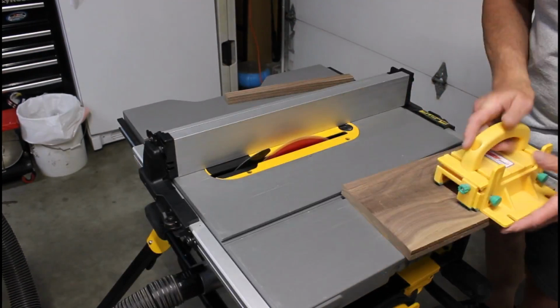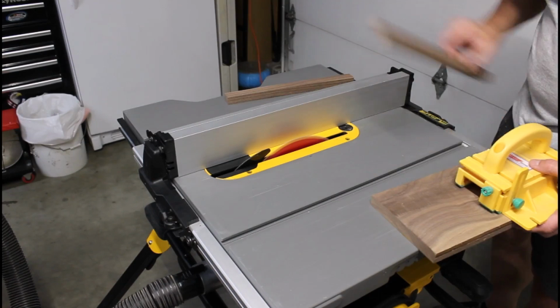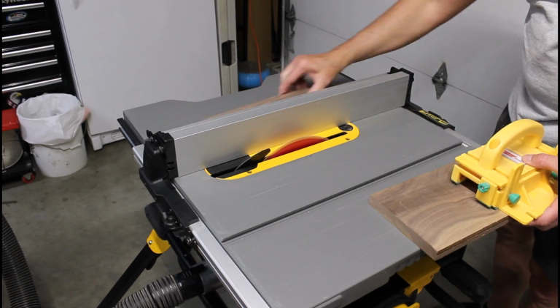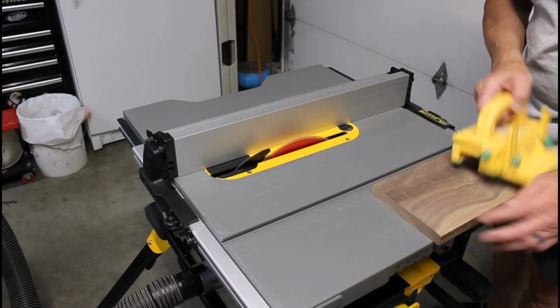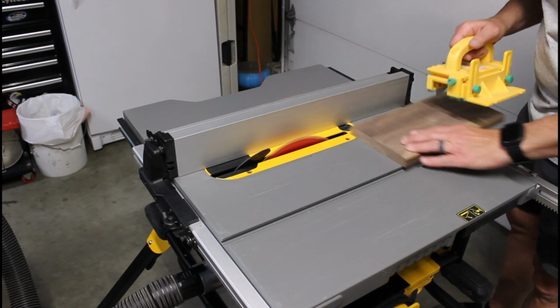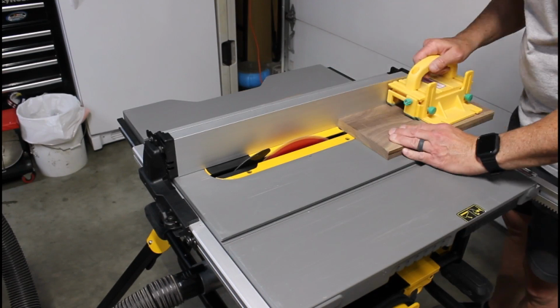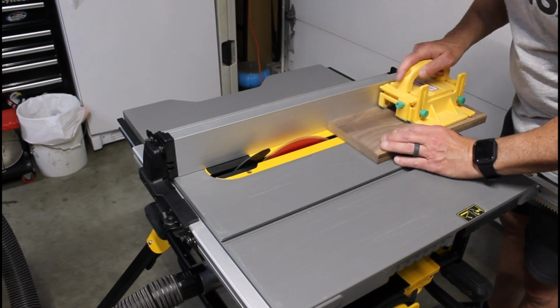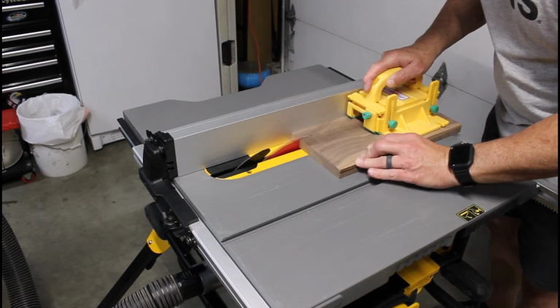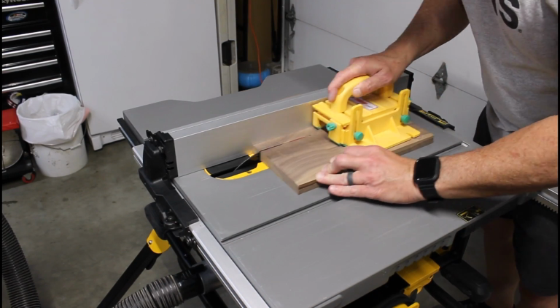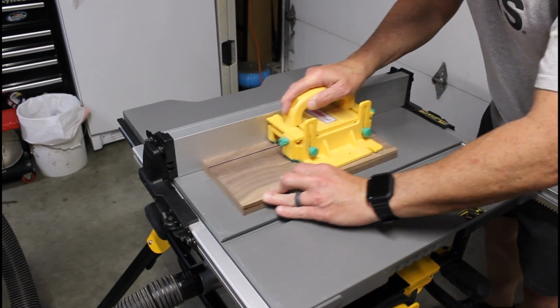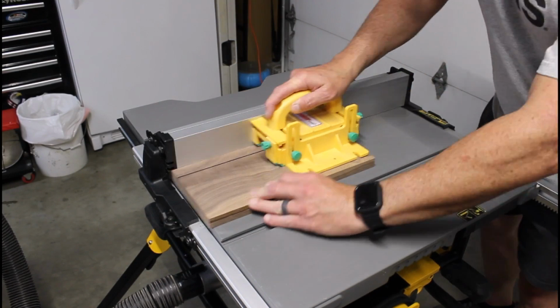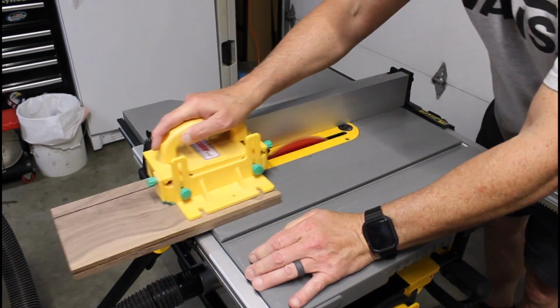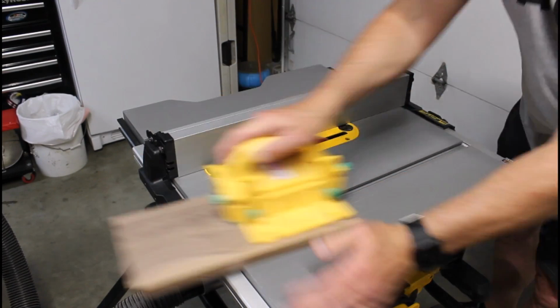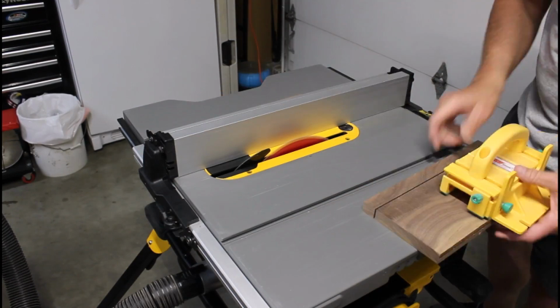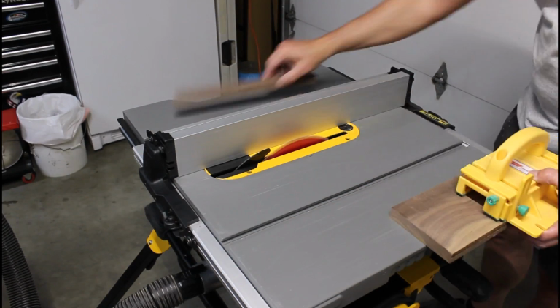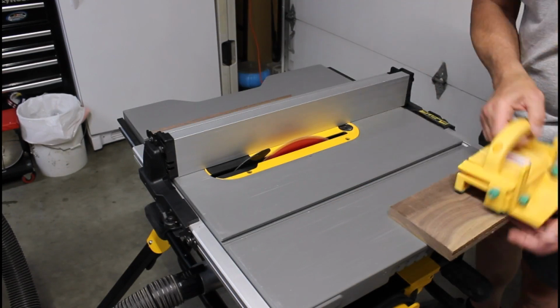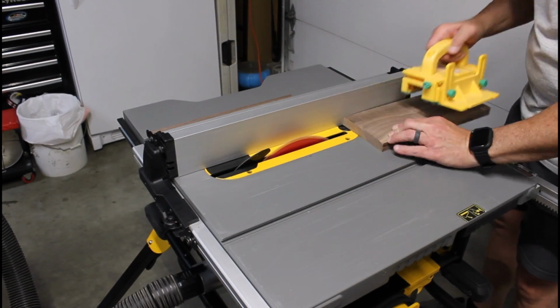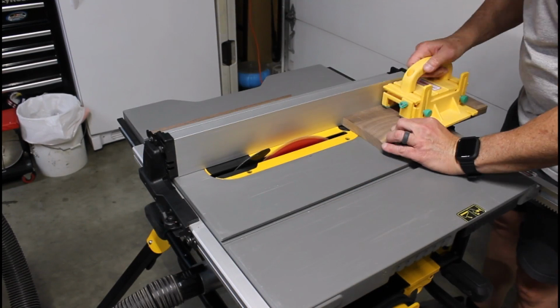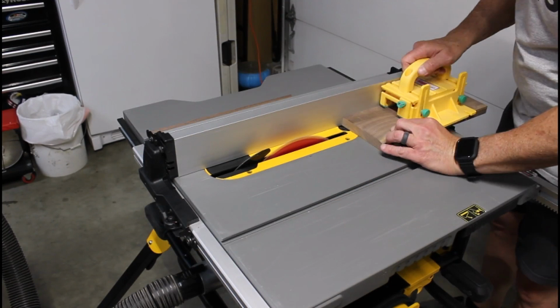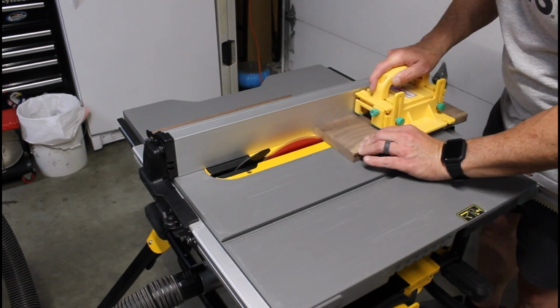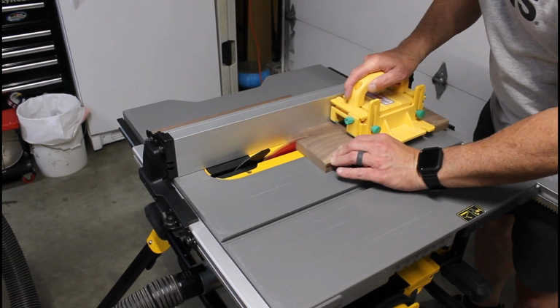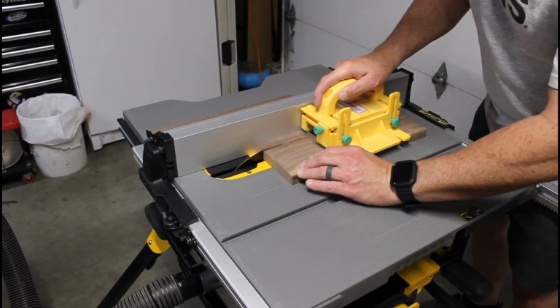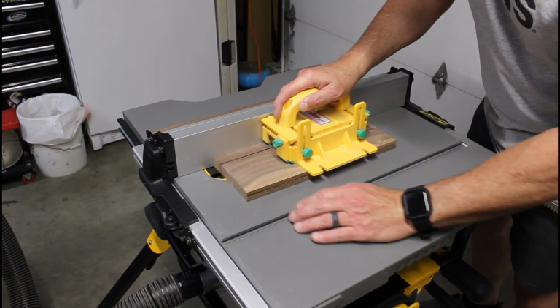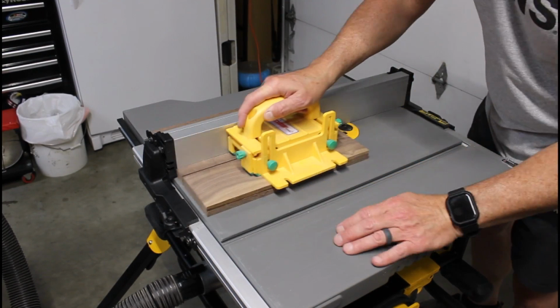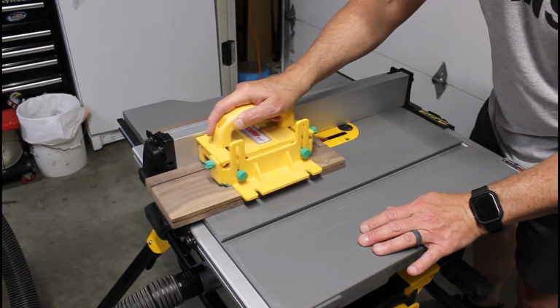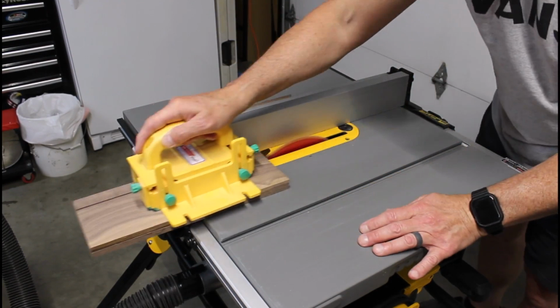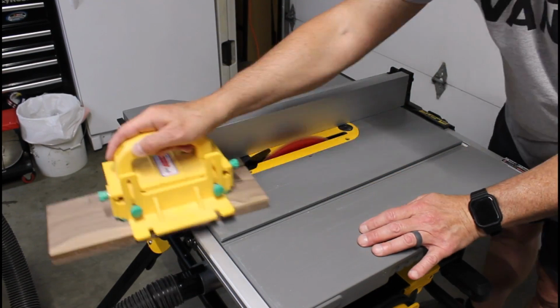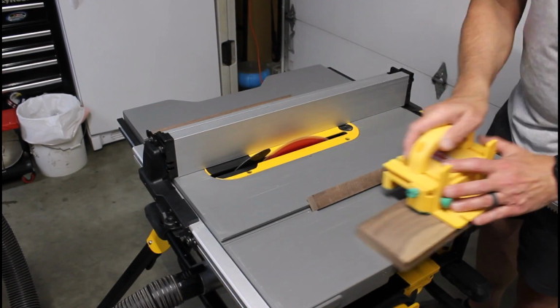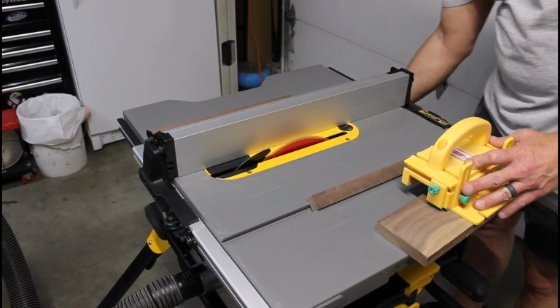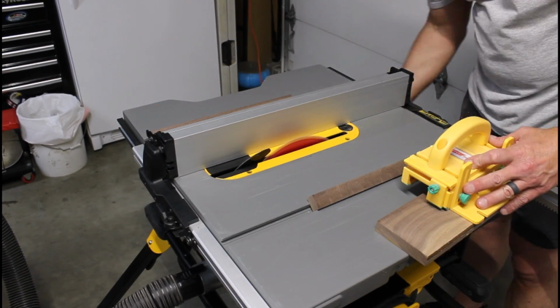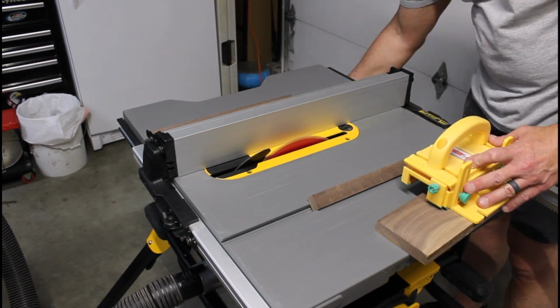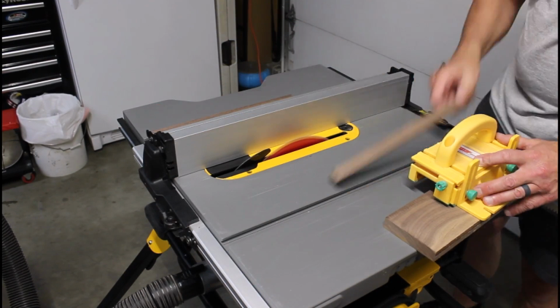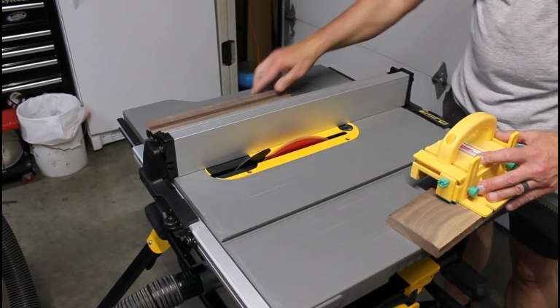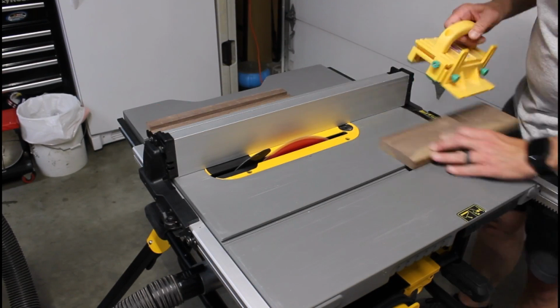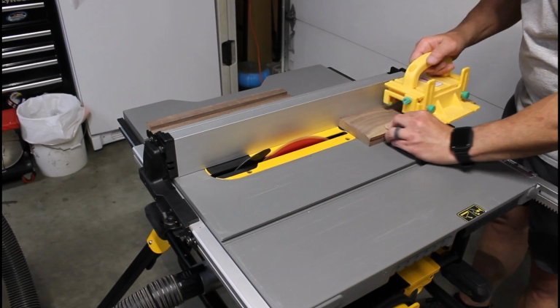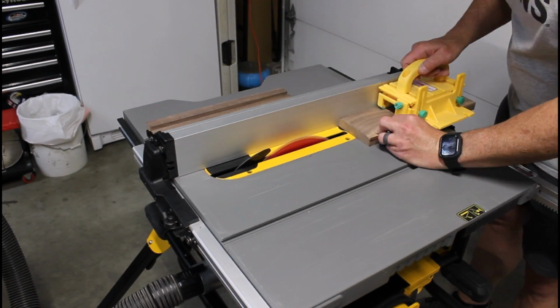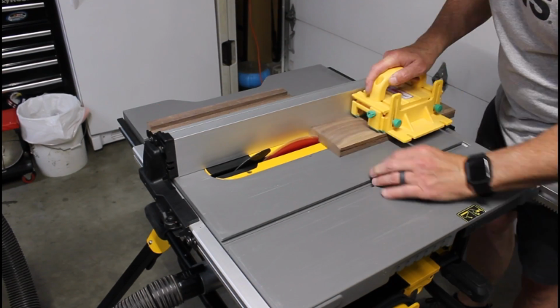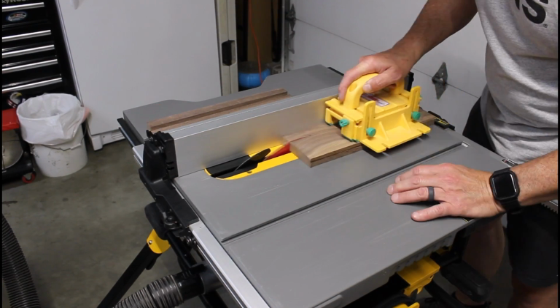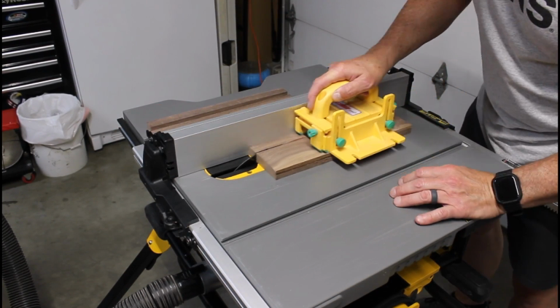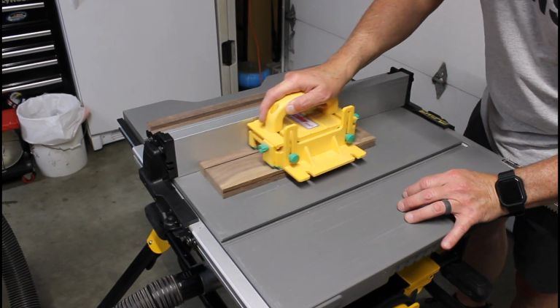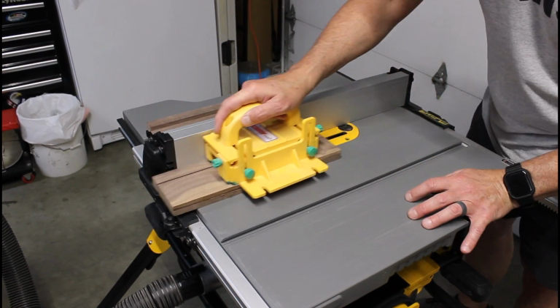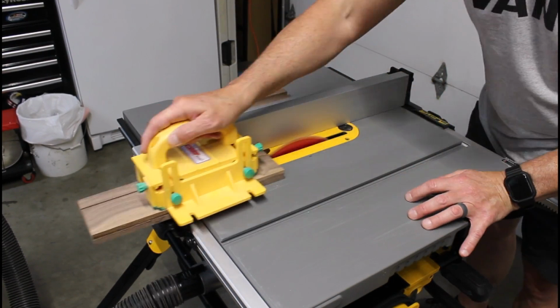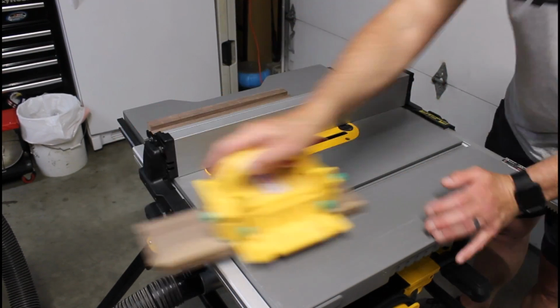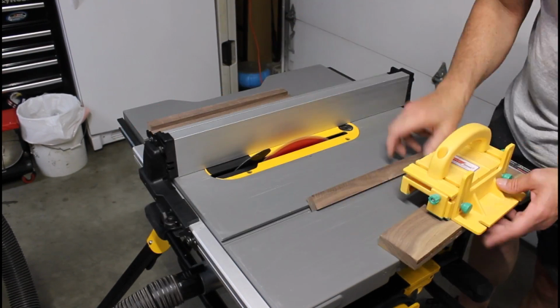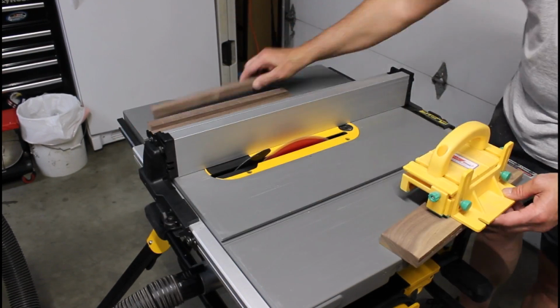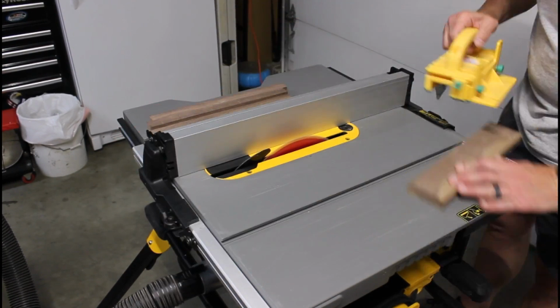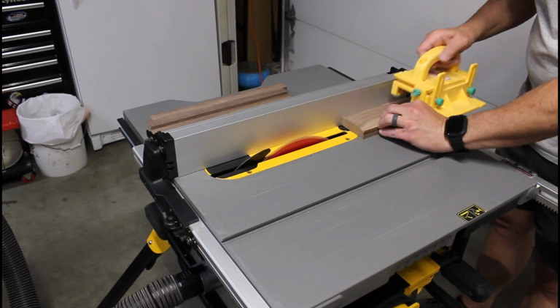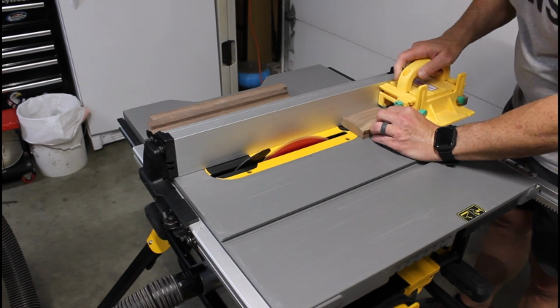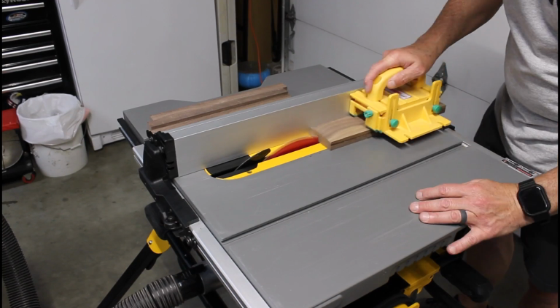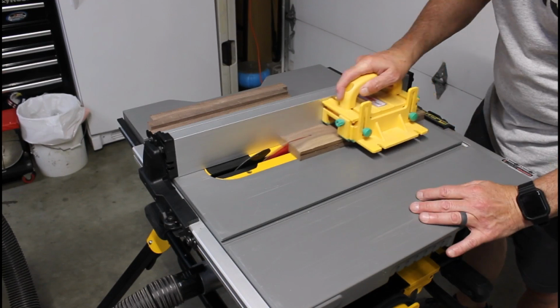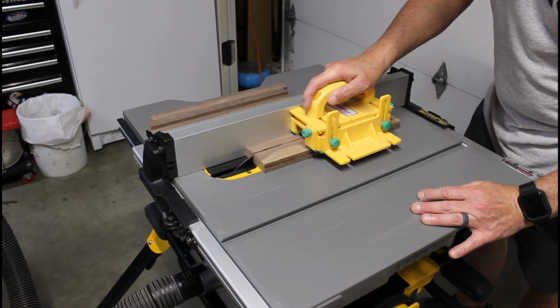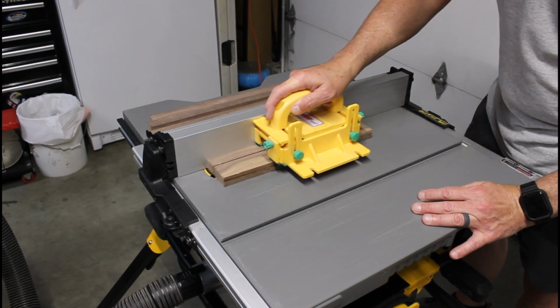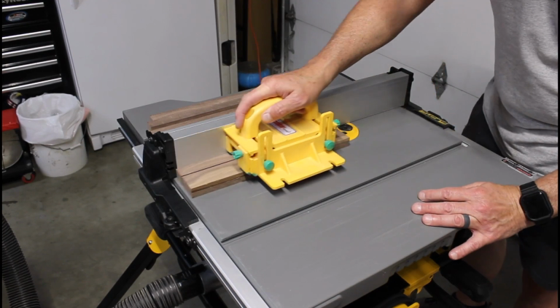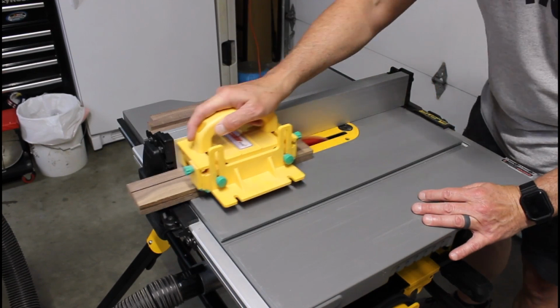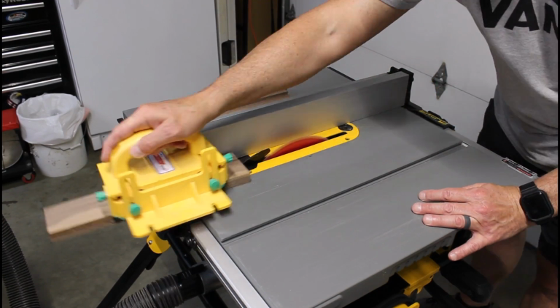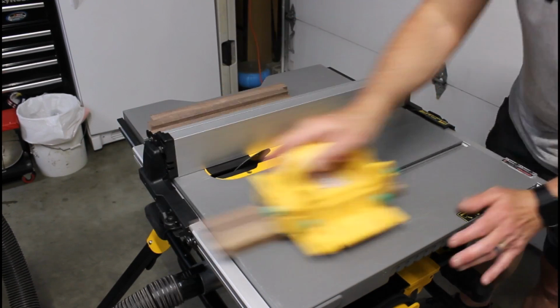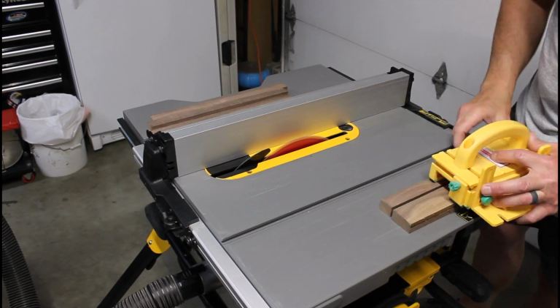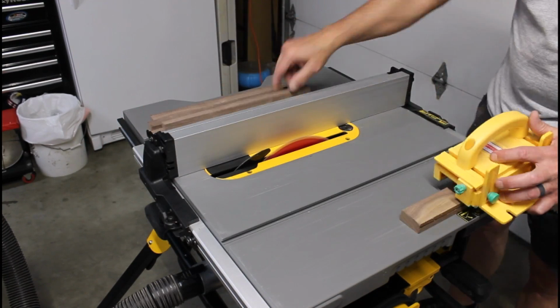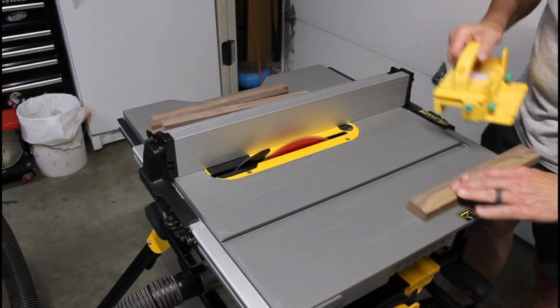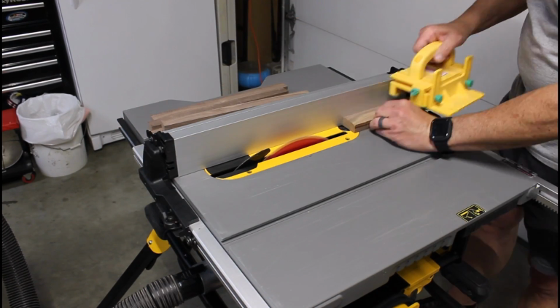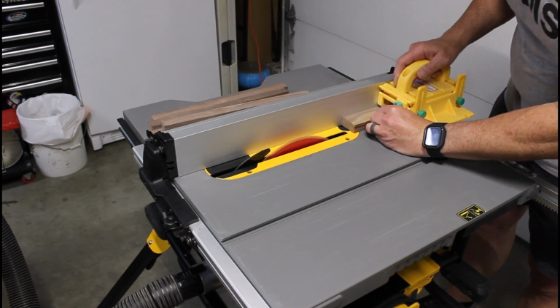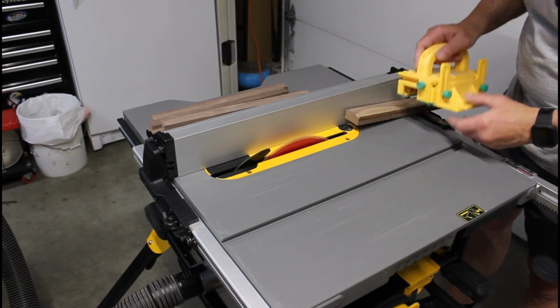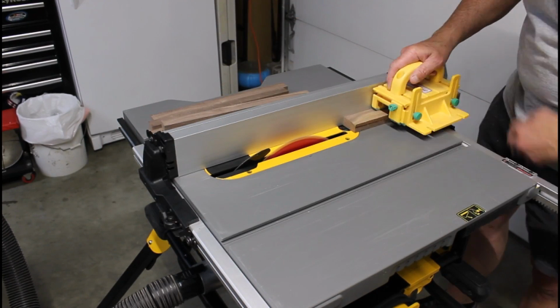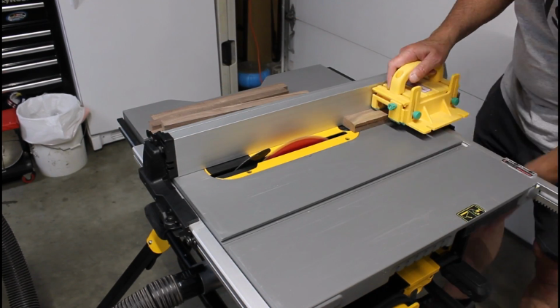First we need to mill up this walnut and glue together our cutting board blanks. These cutting boards are going to be approximately one inch thick.